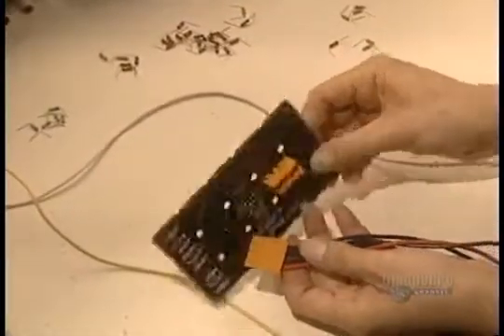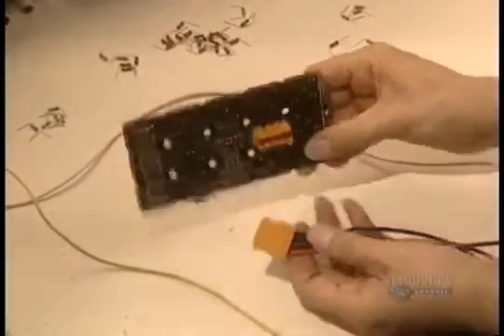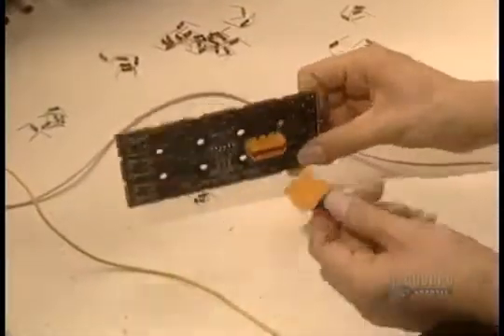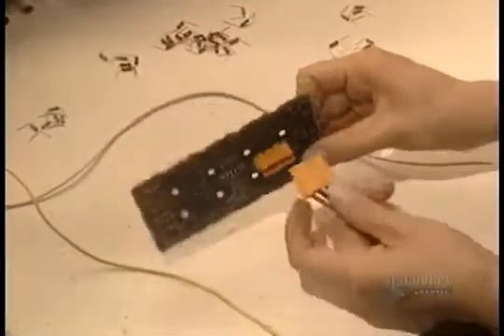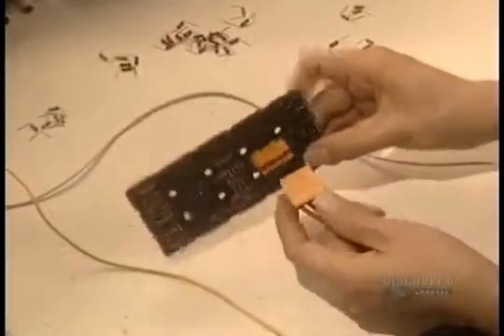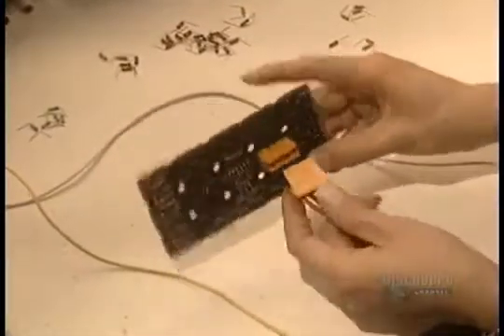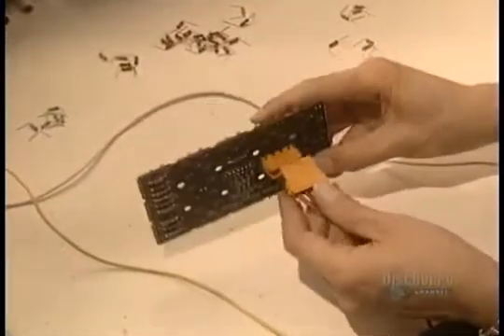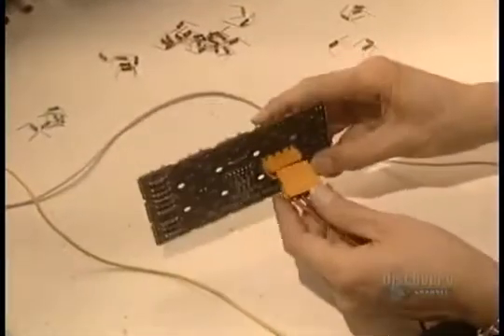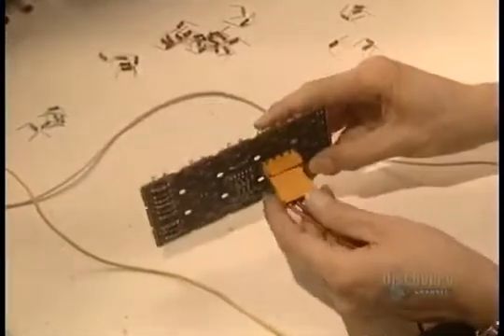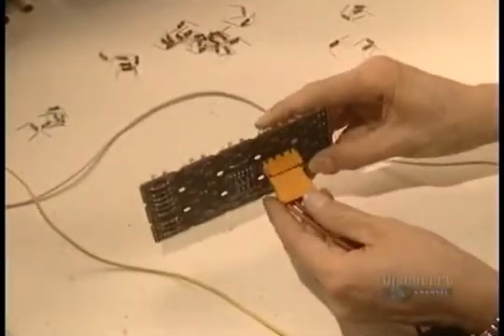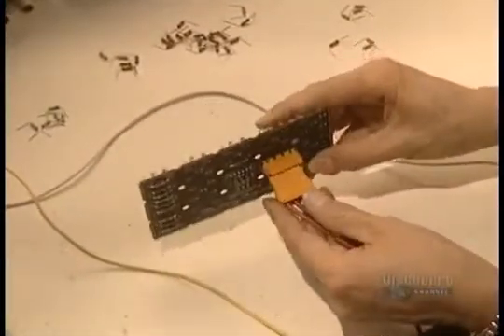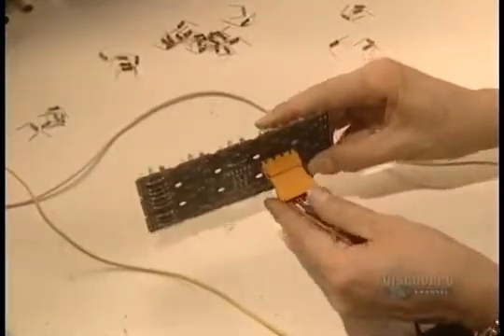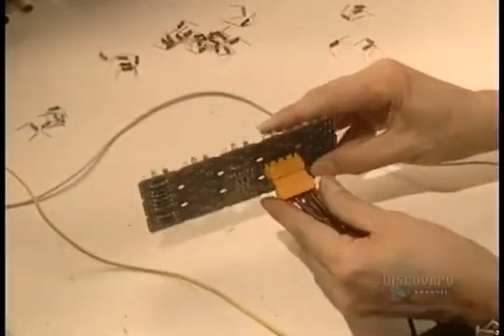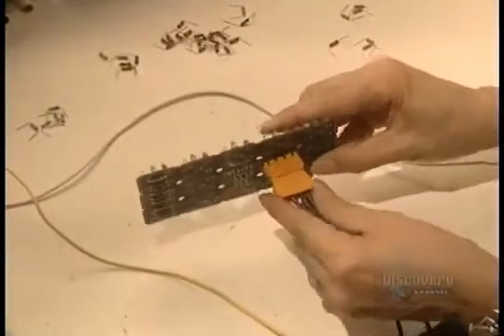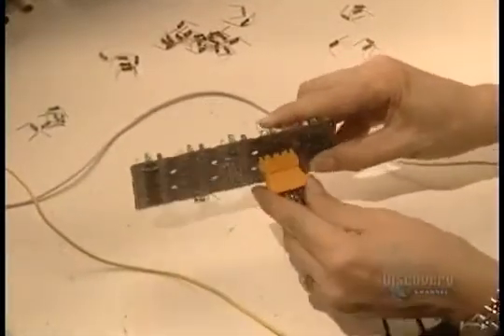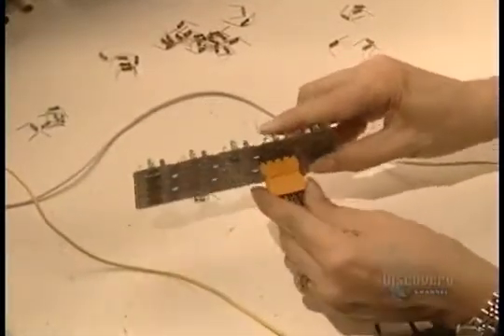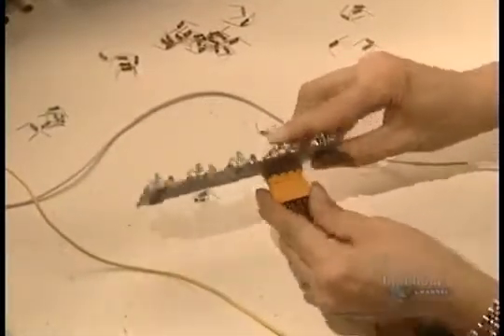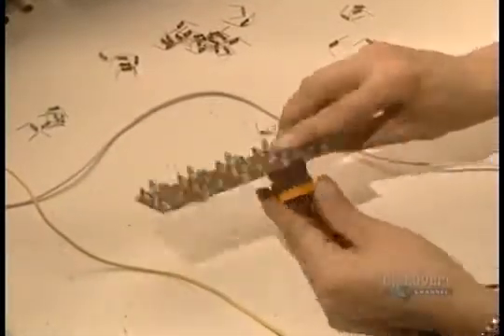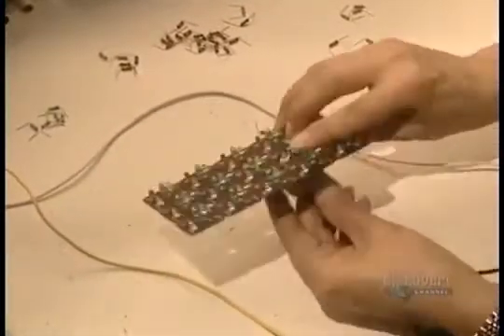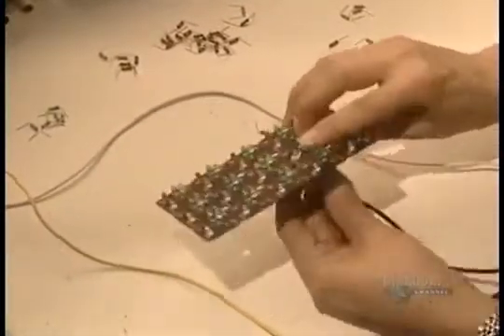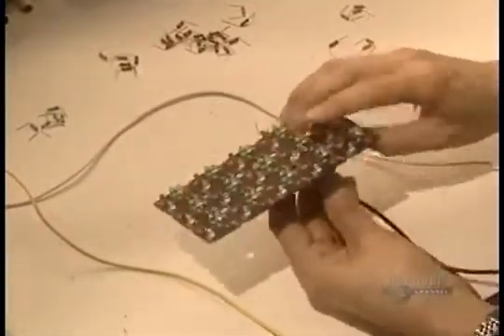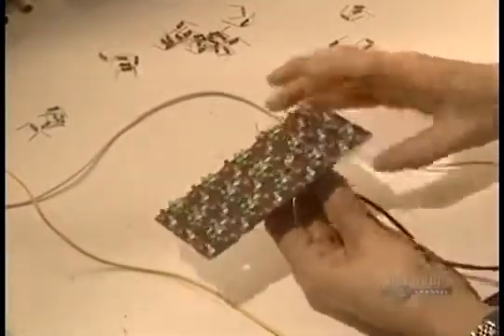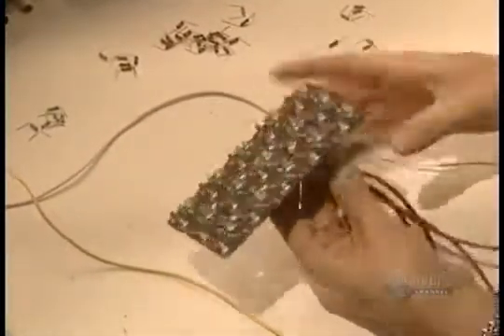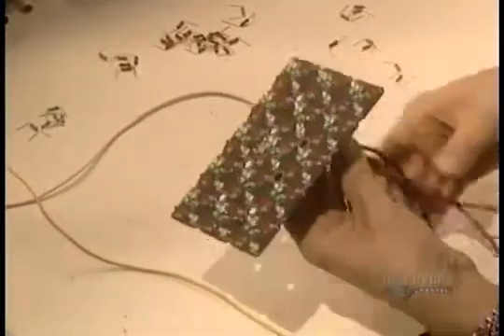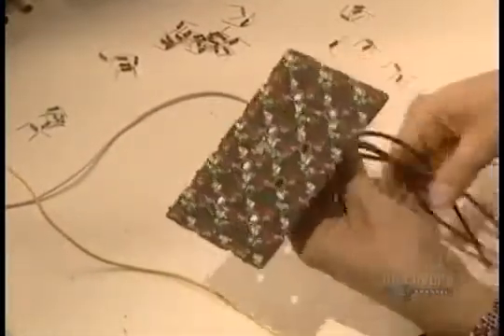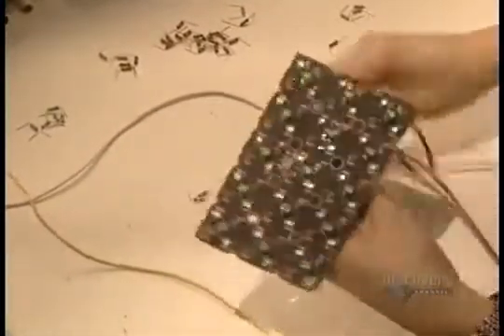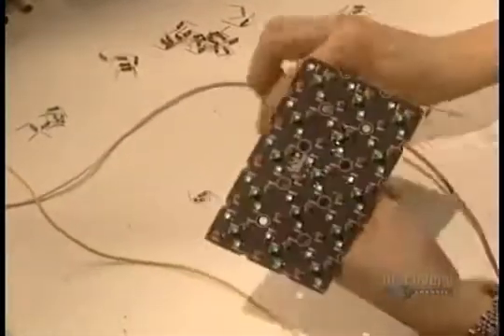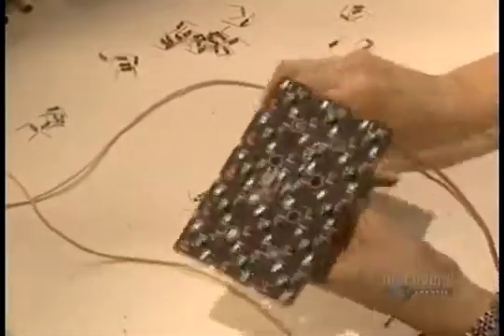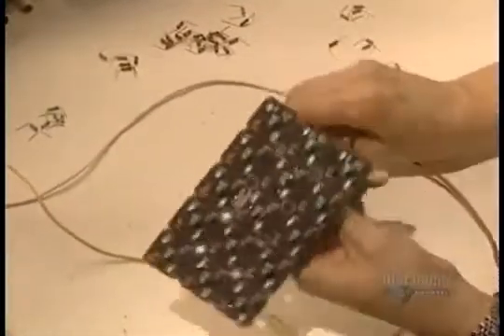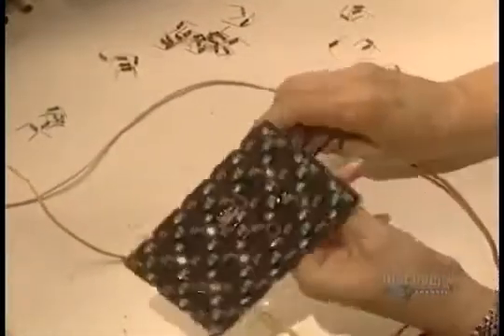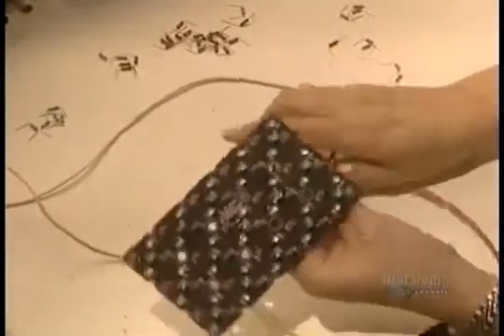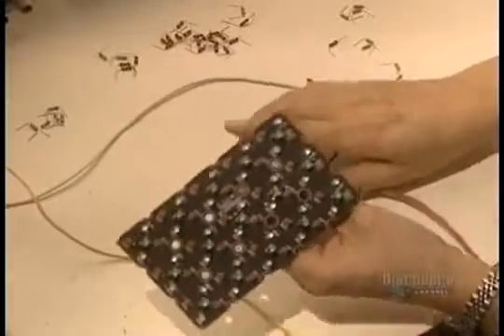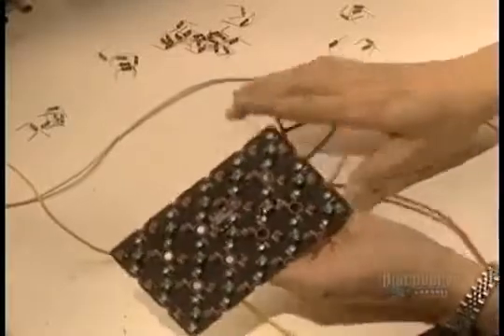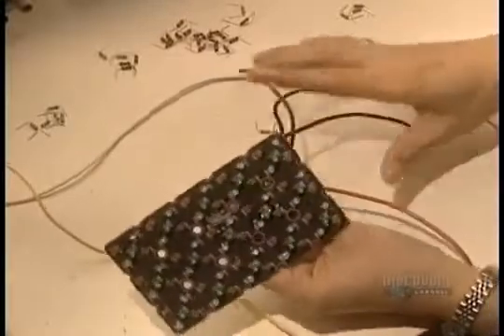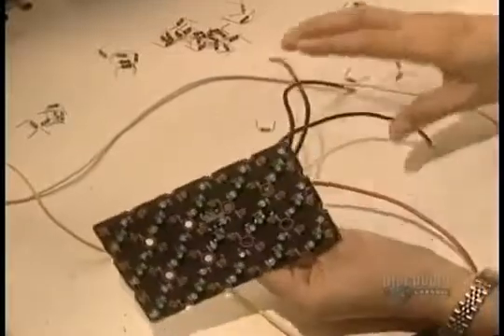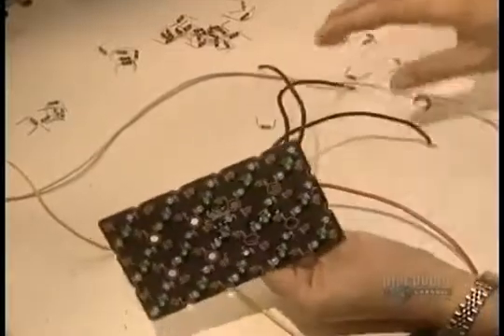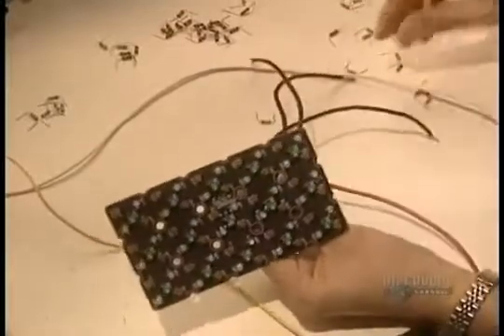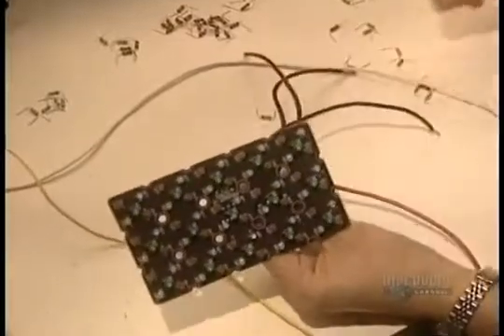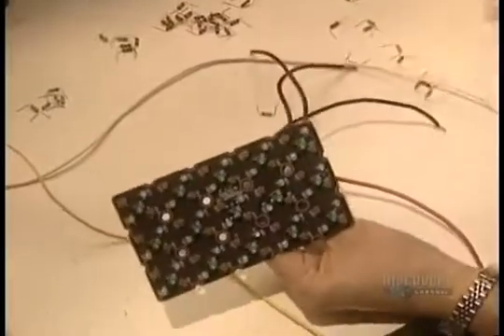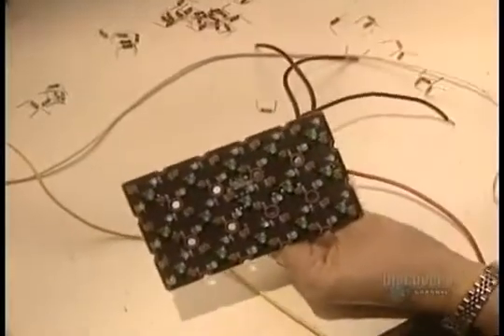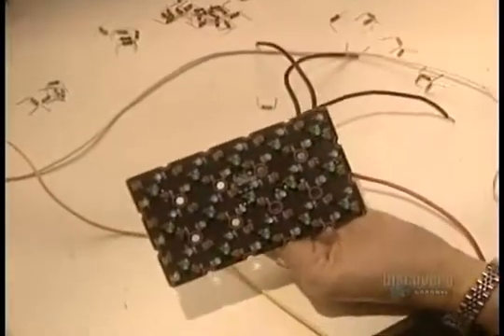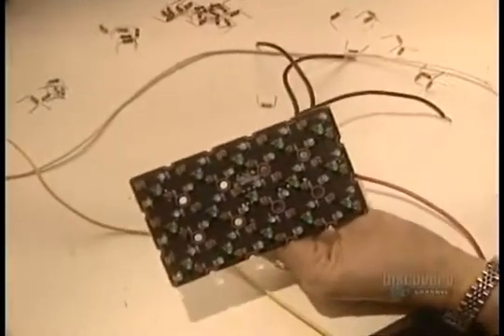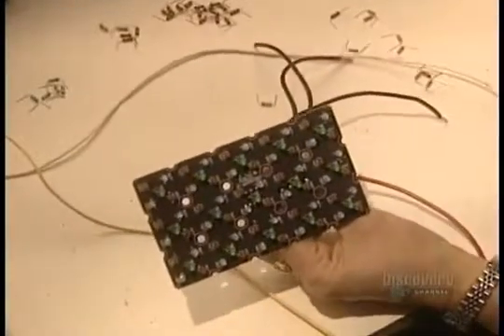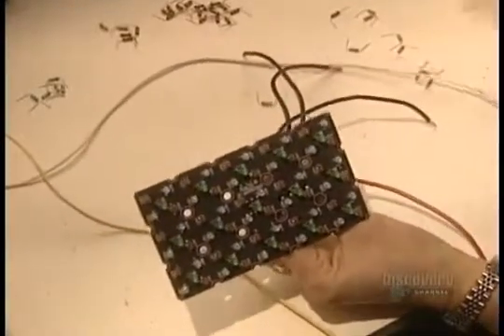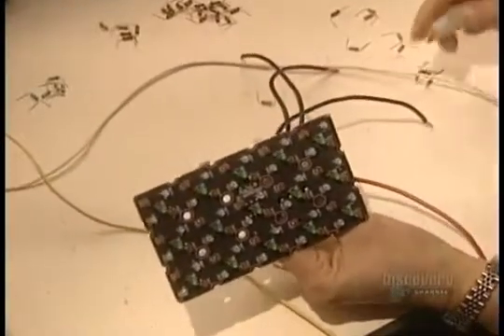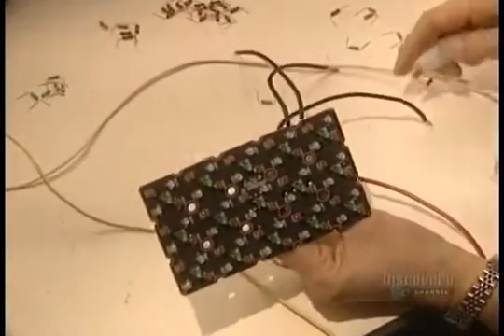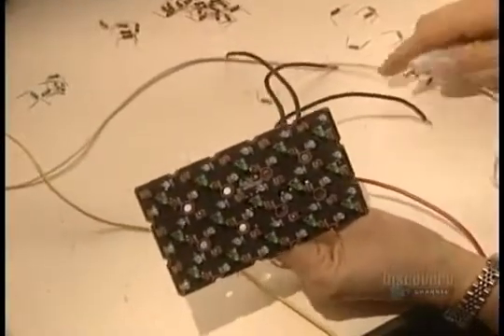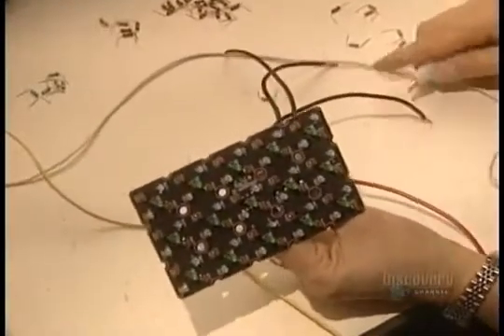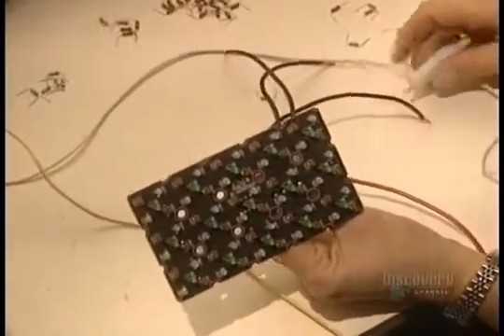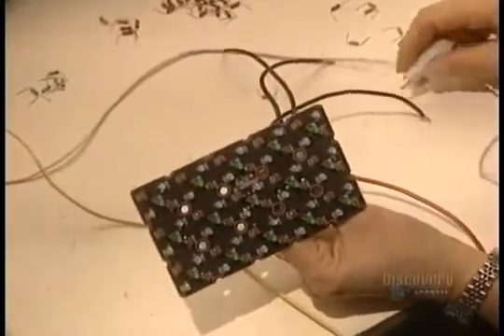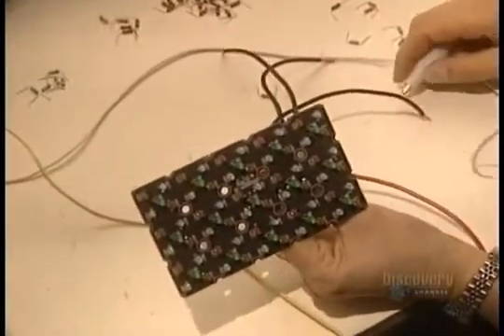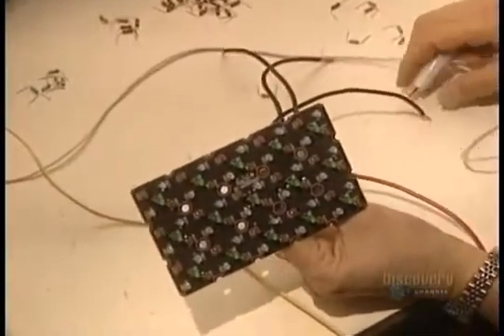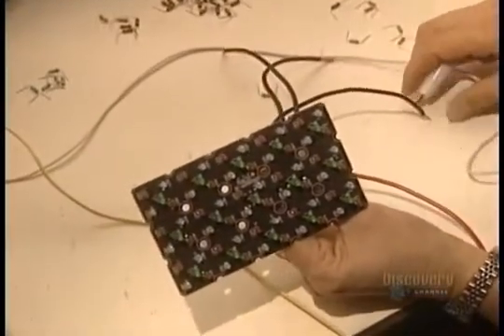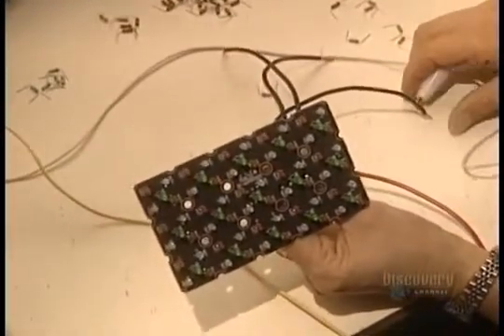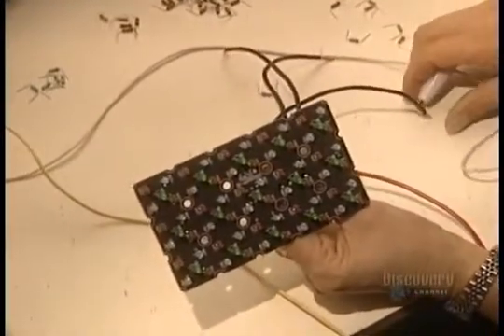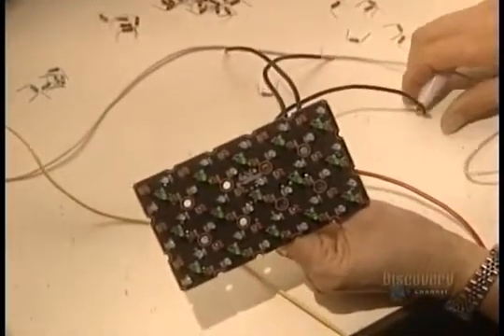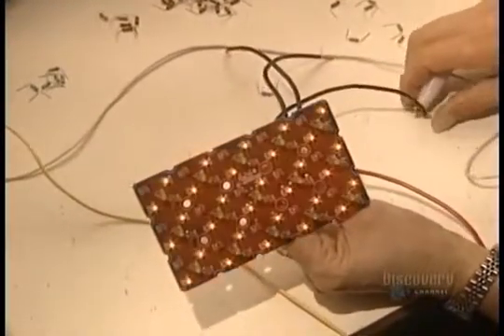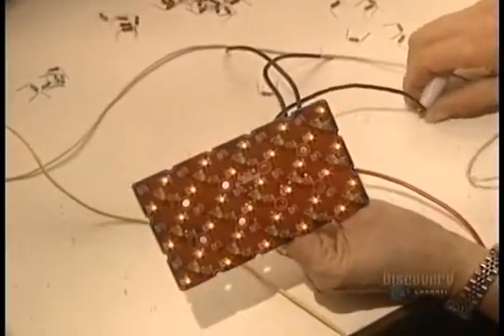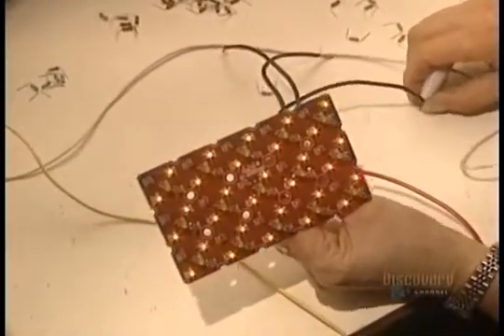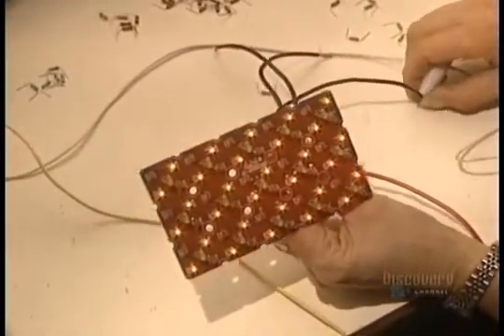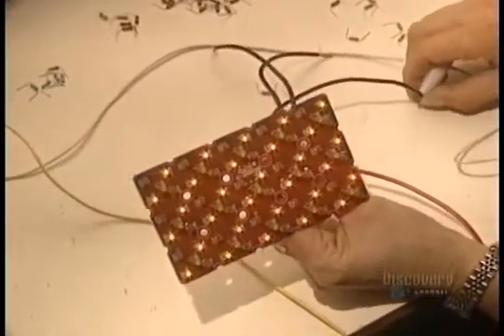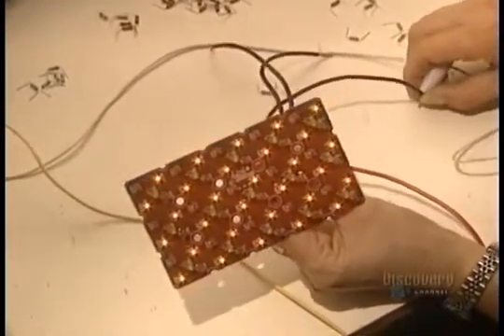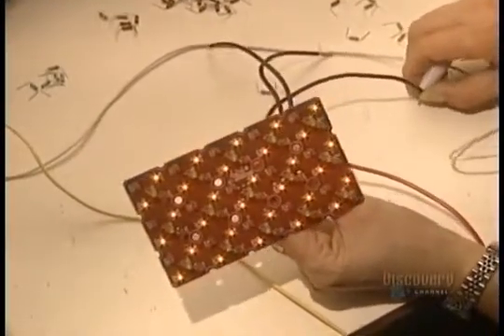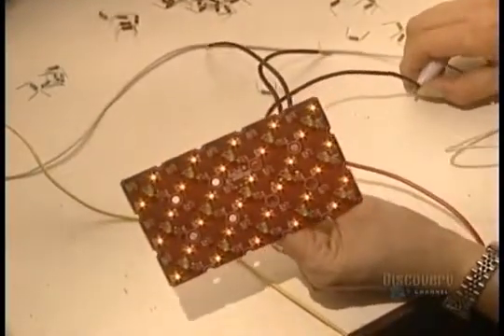A workman now makes the electrical connections. The wires have to be solidly connected to resist shaking caused by movement of the sign board.